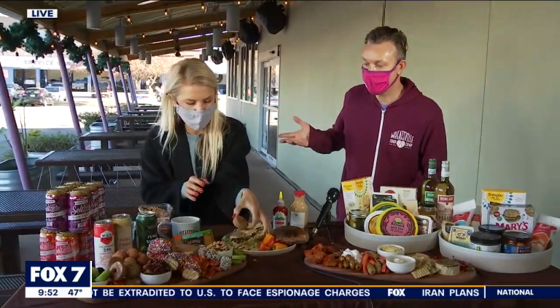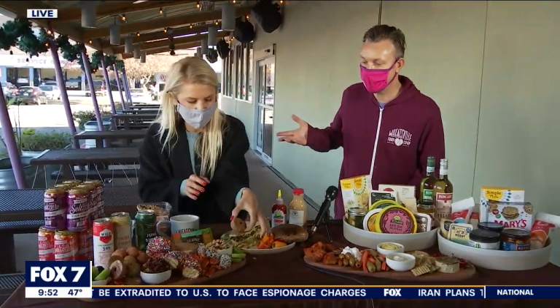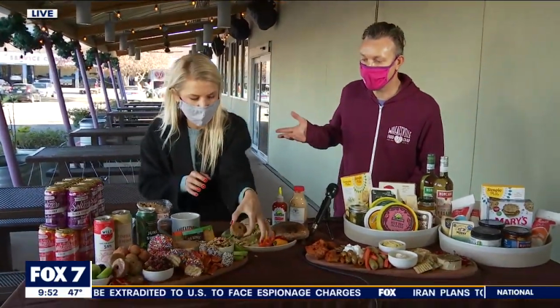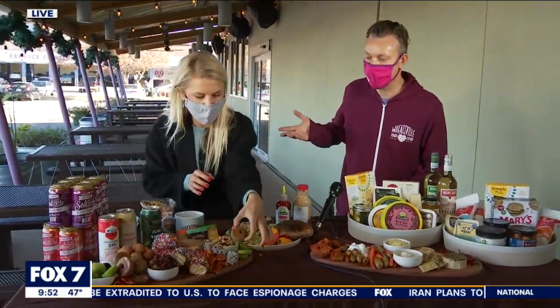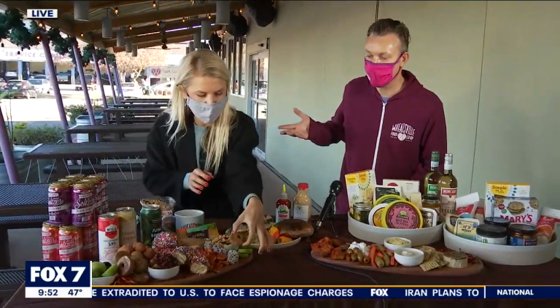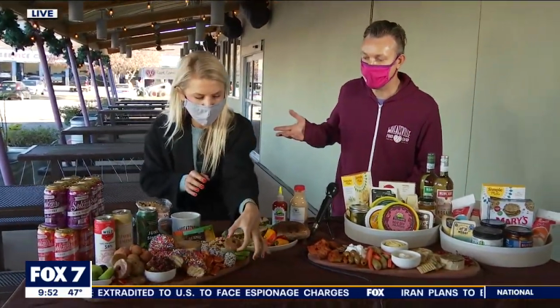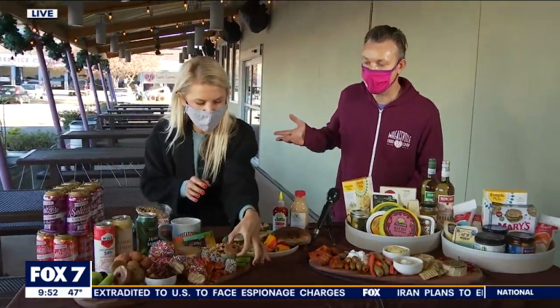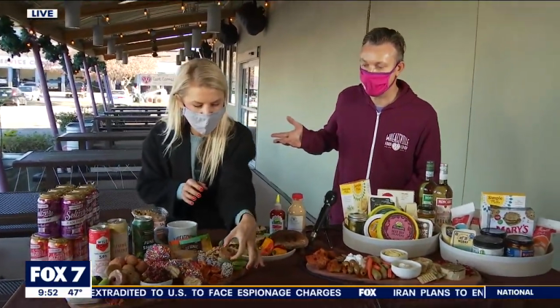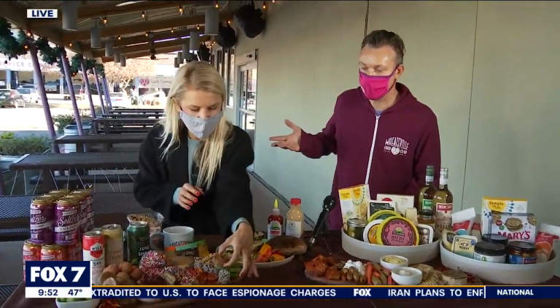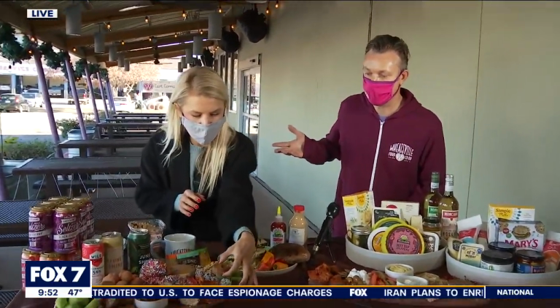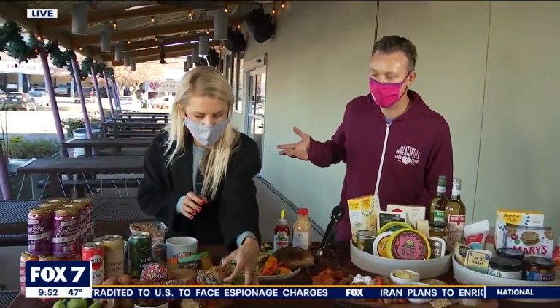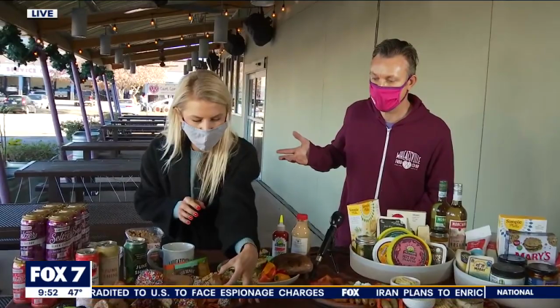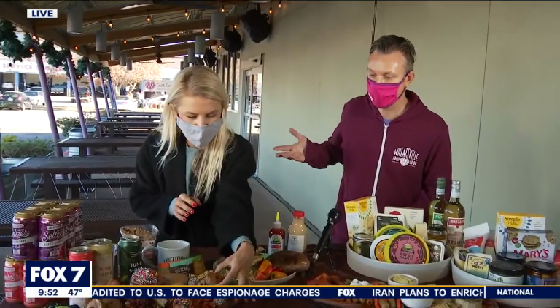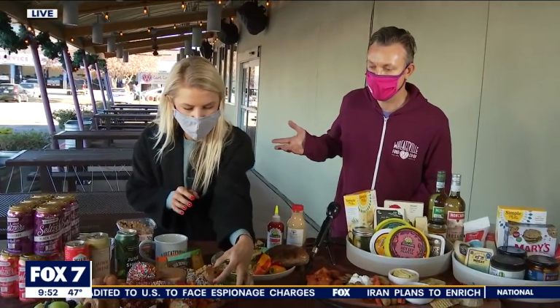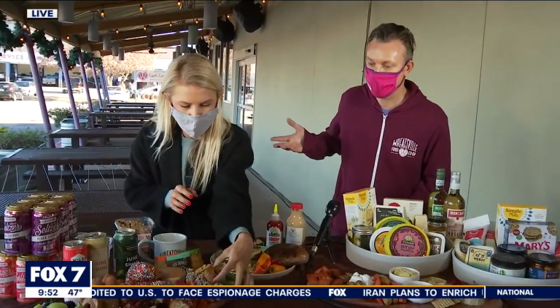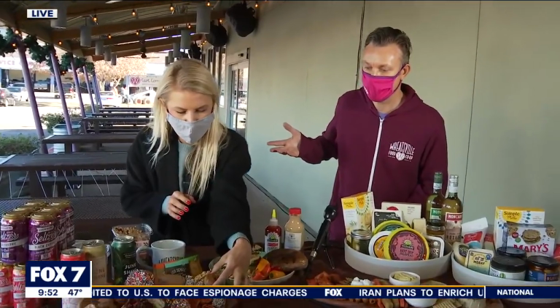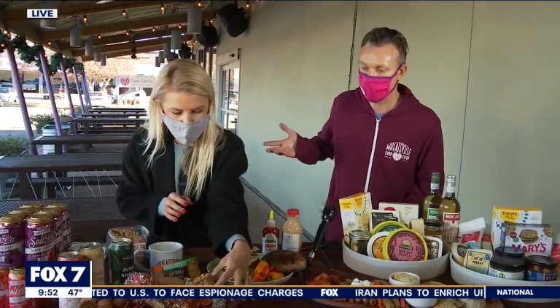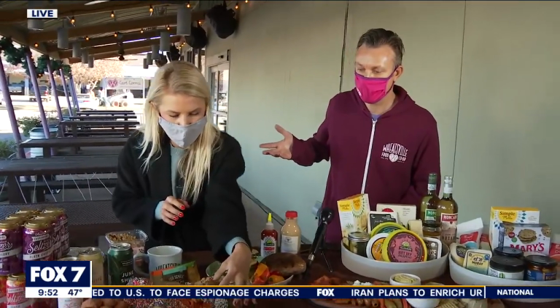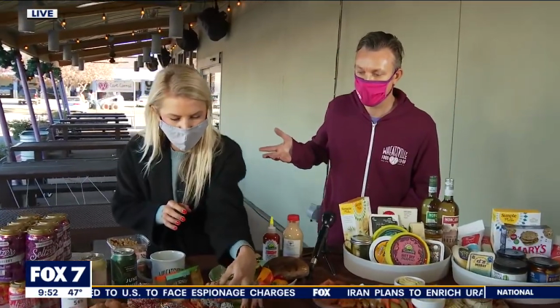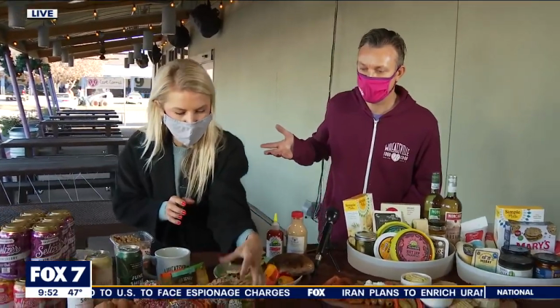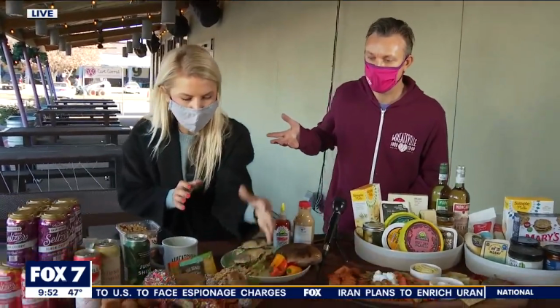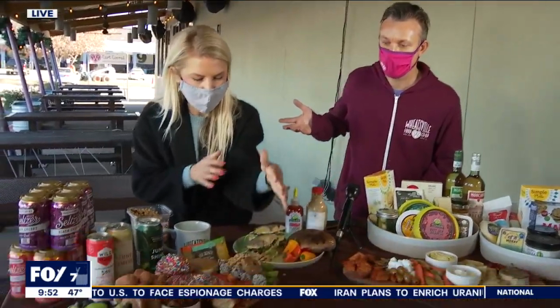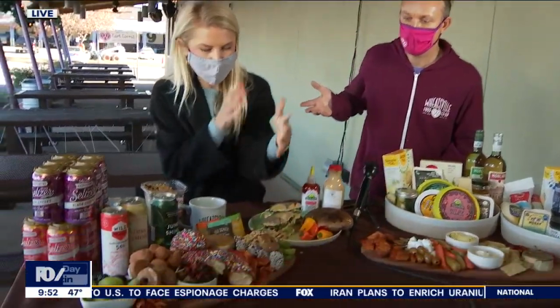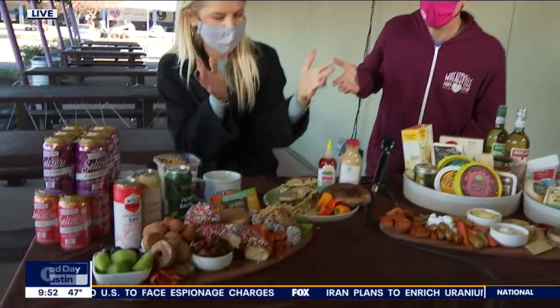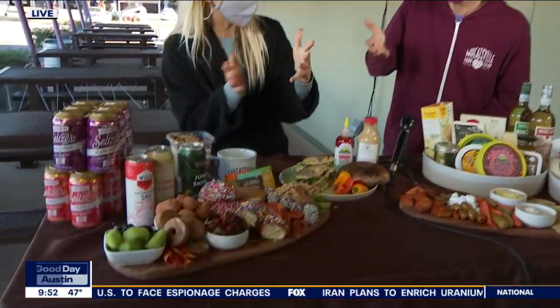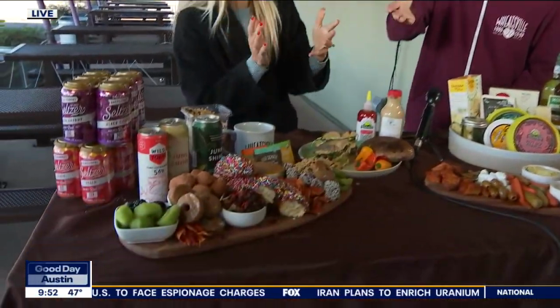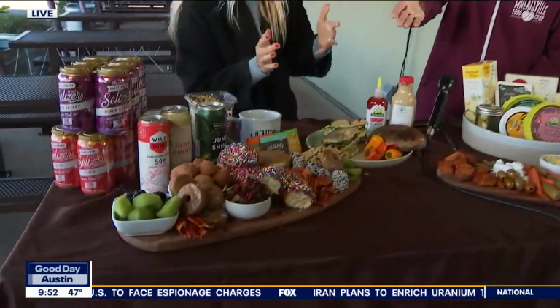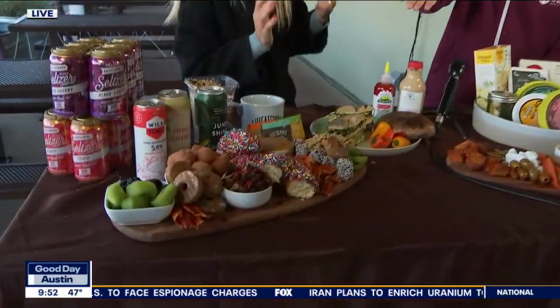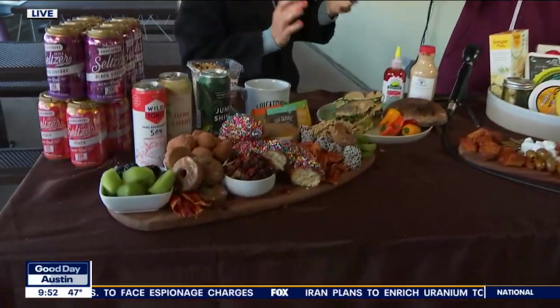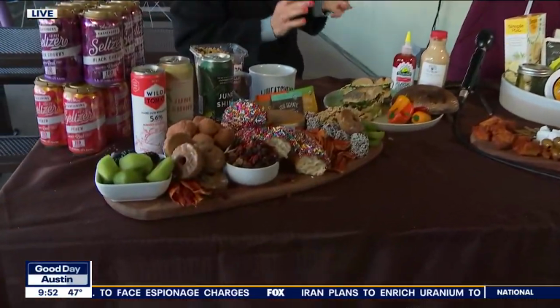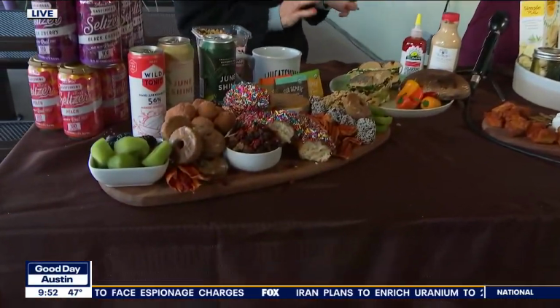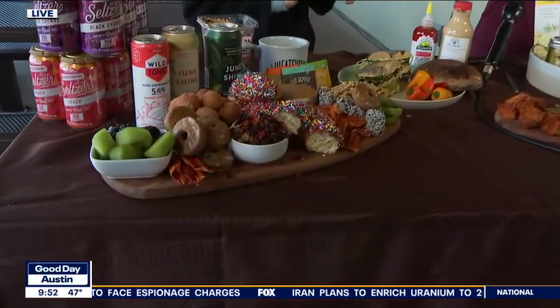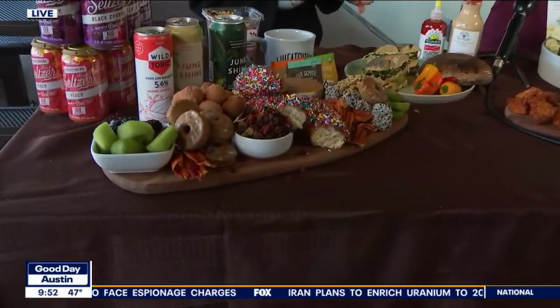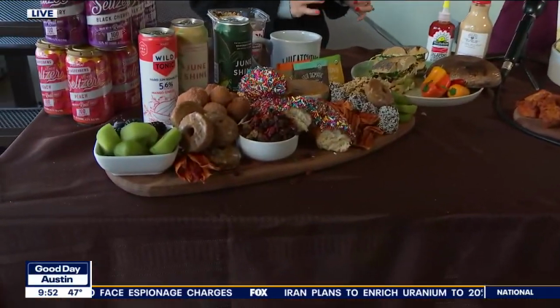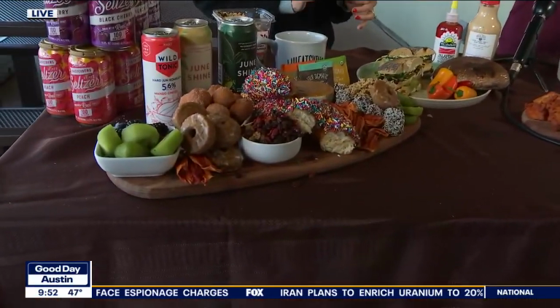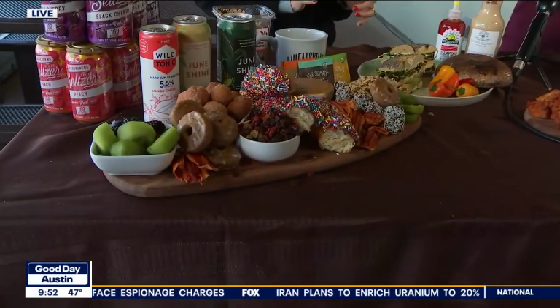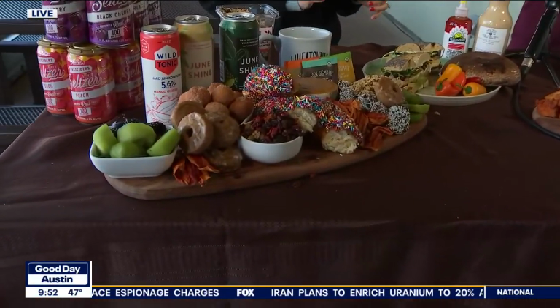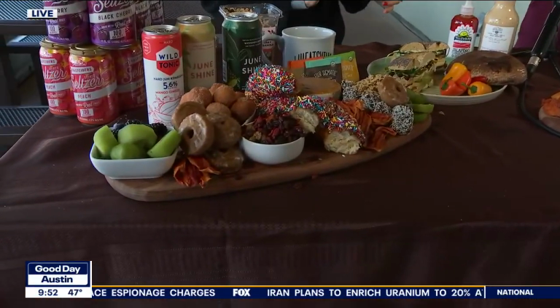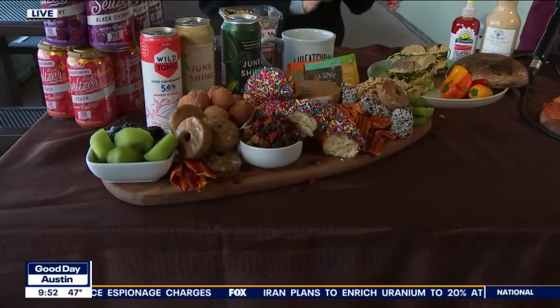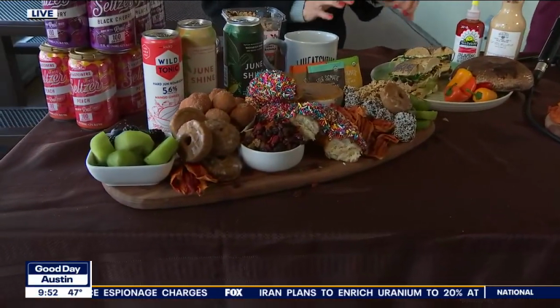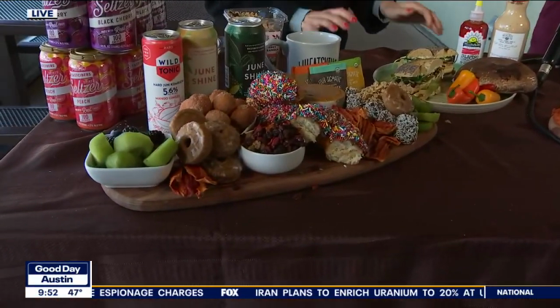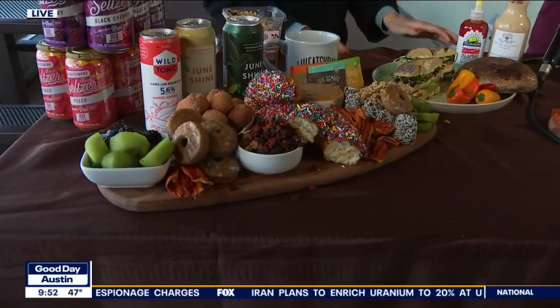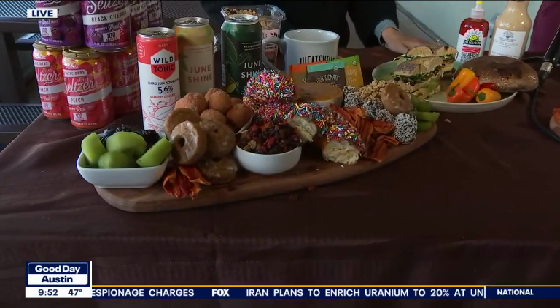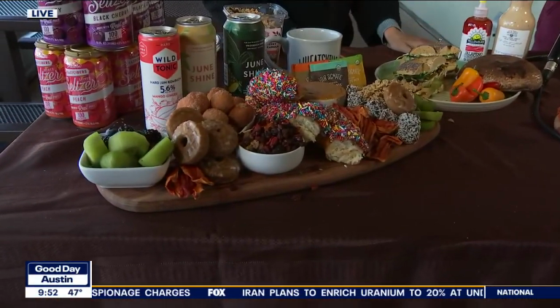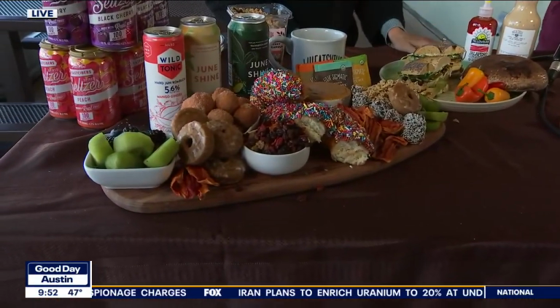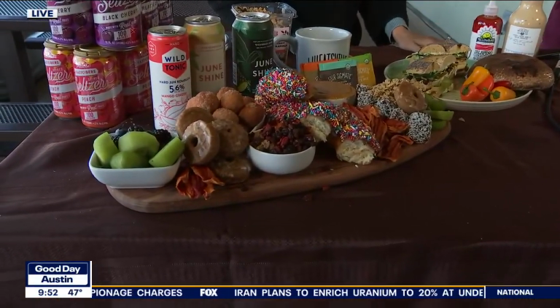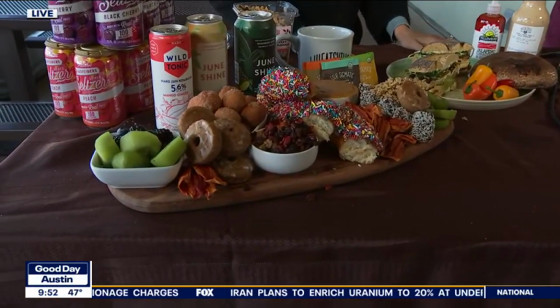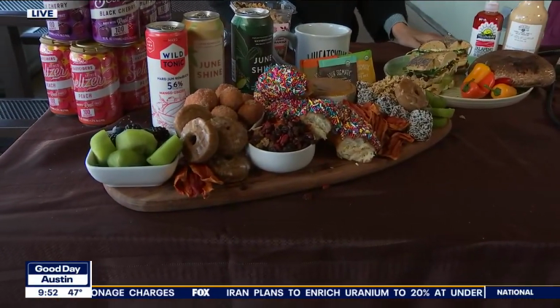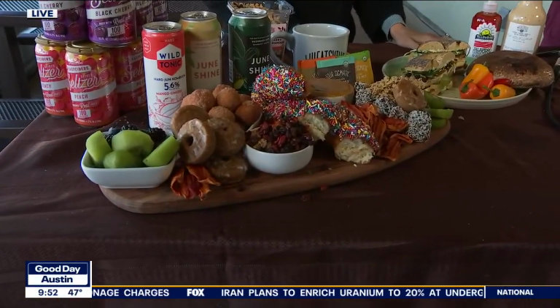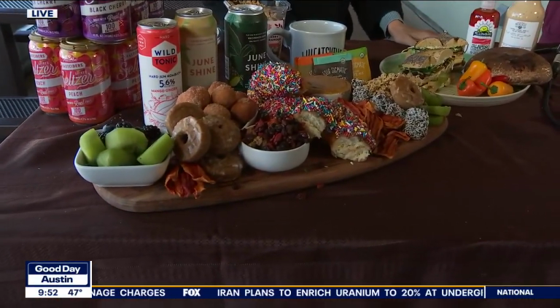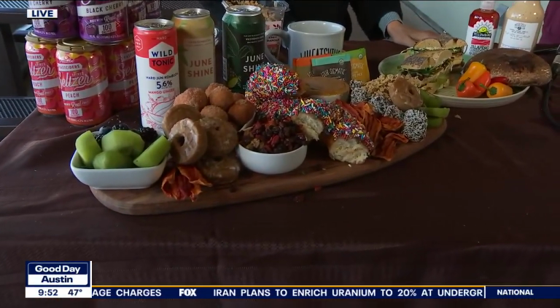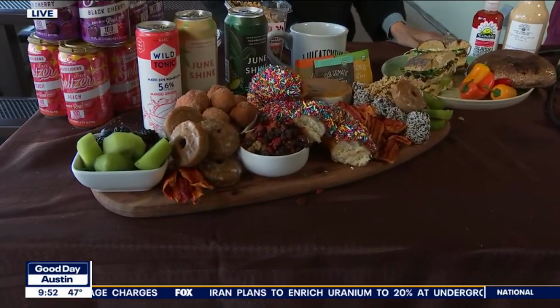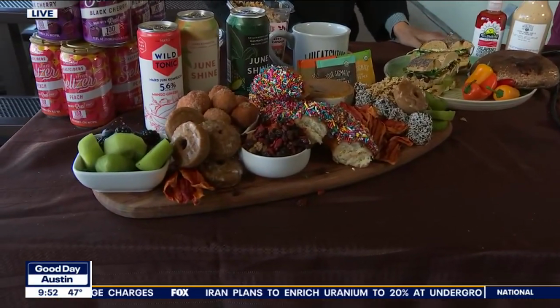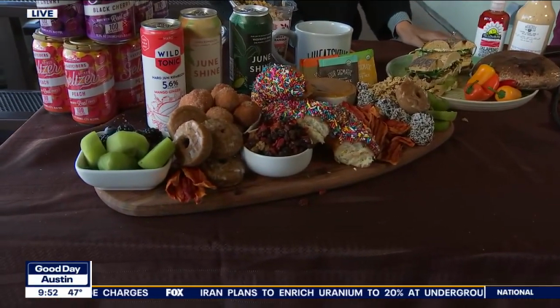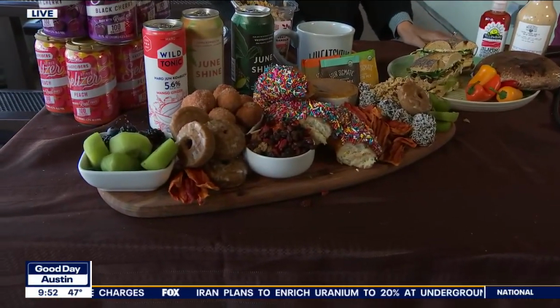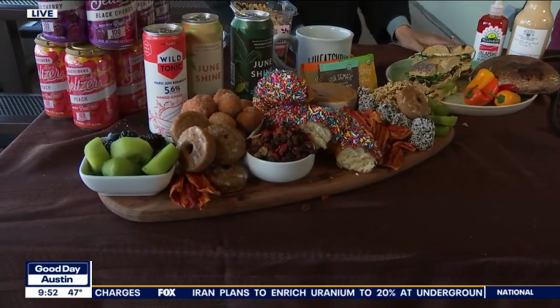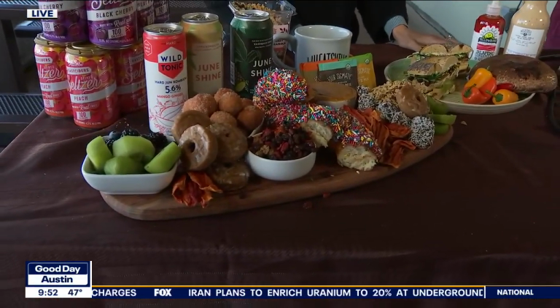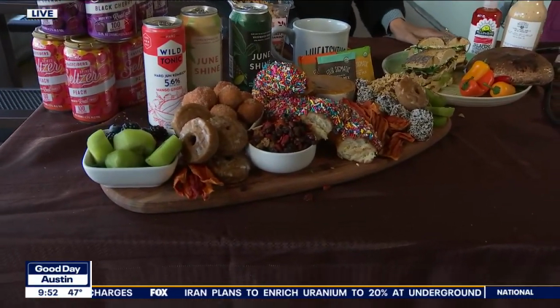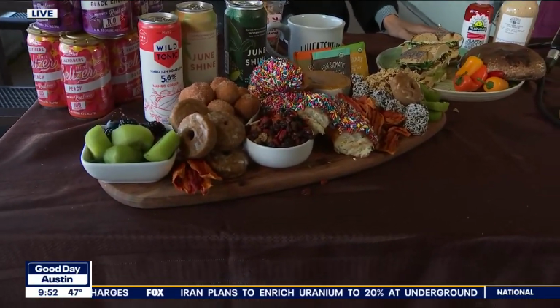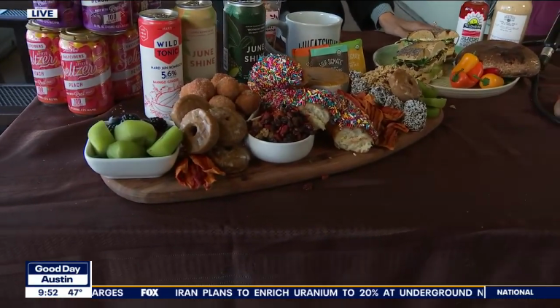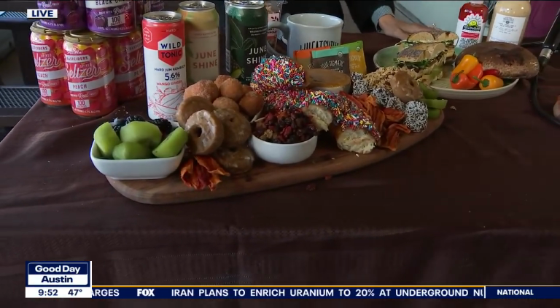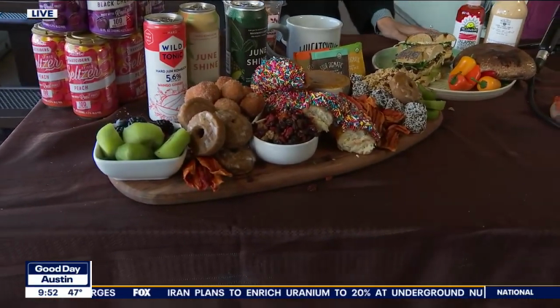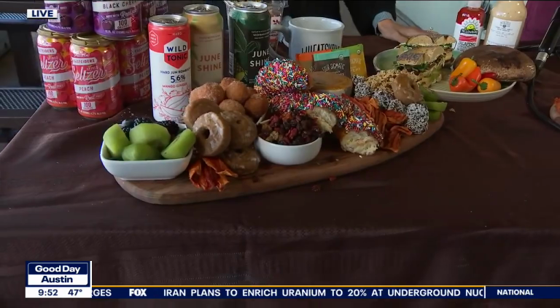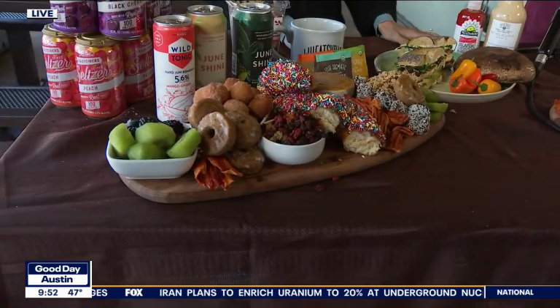My biggest tip is just have fun with it — there's no wrong way to set this. If you don't like where something is, just move it. There's no wrong way. And also, be messy. It's fine.